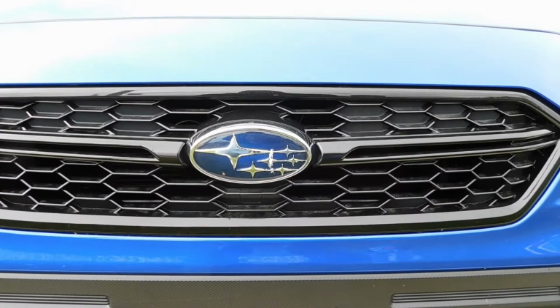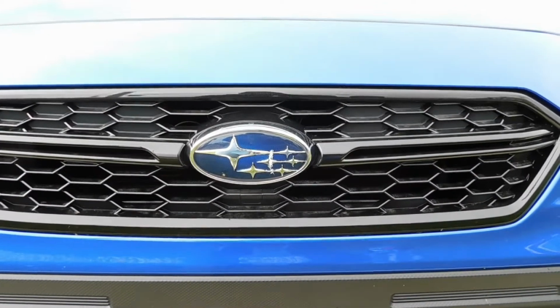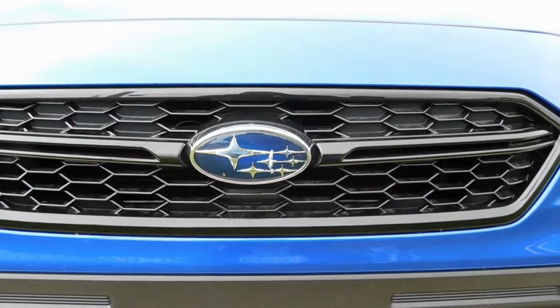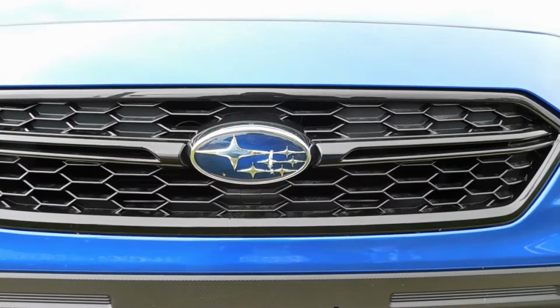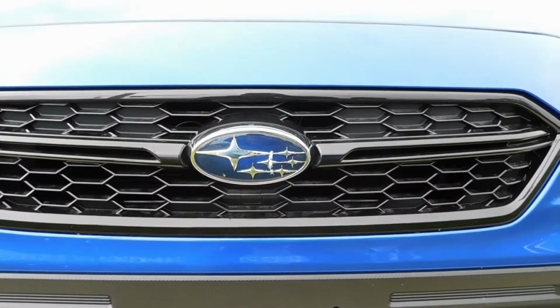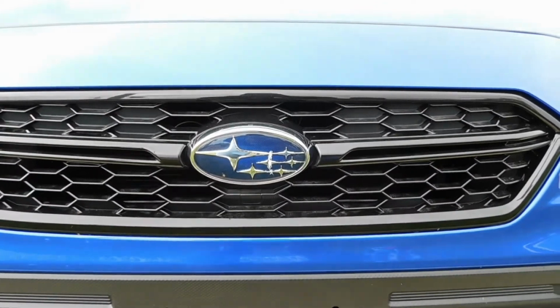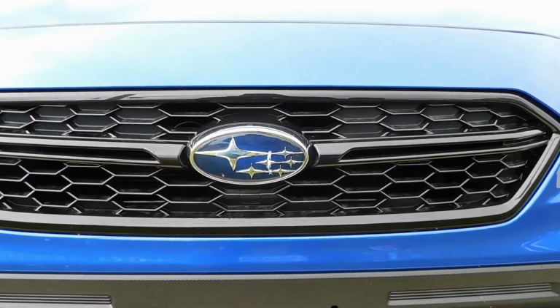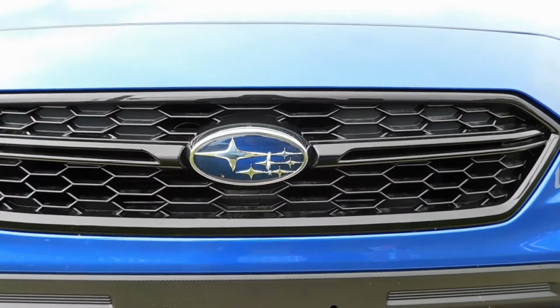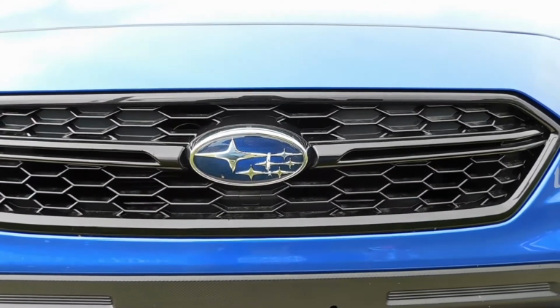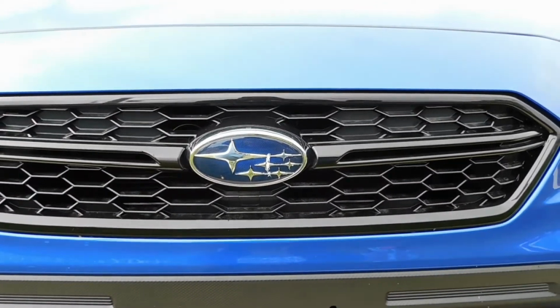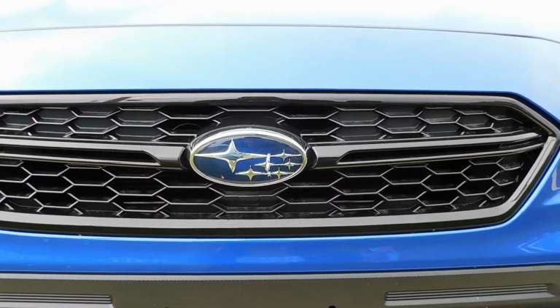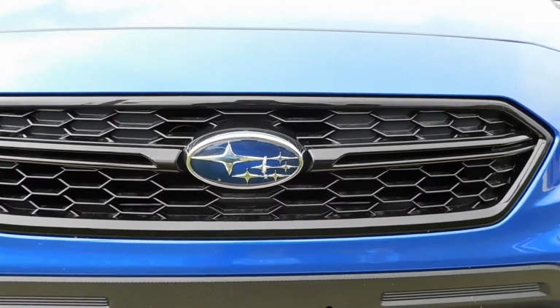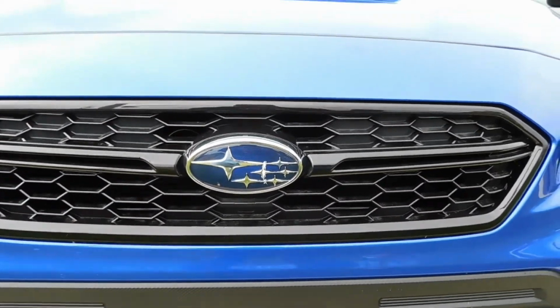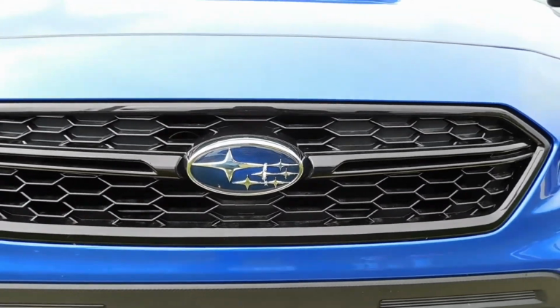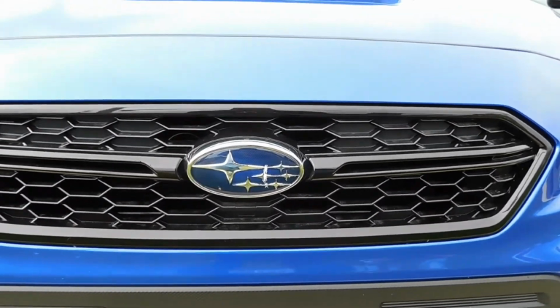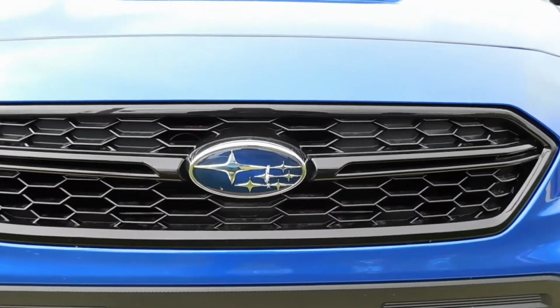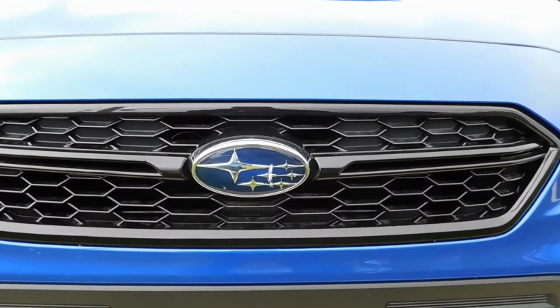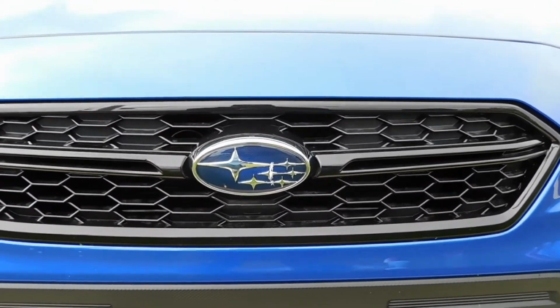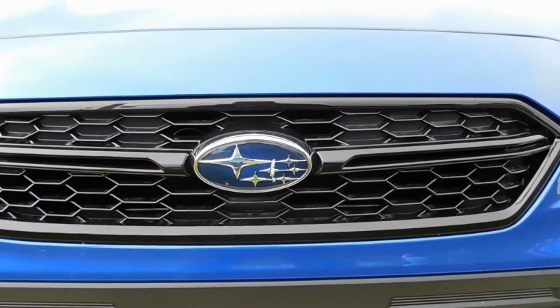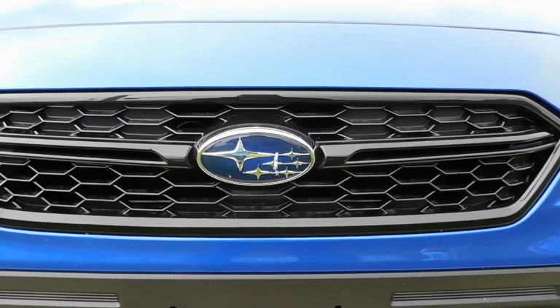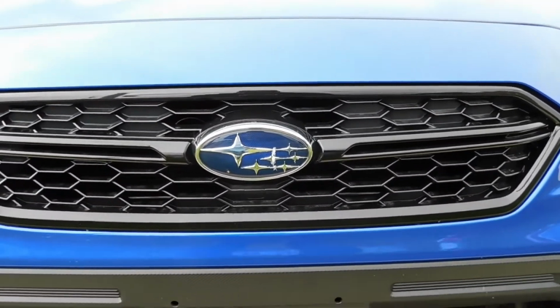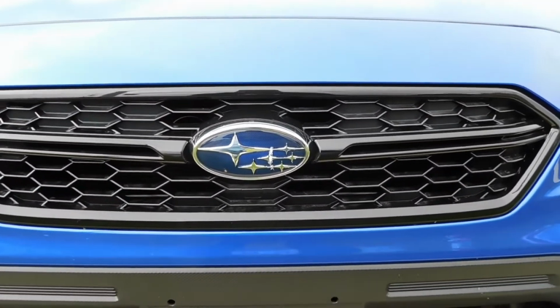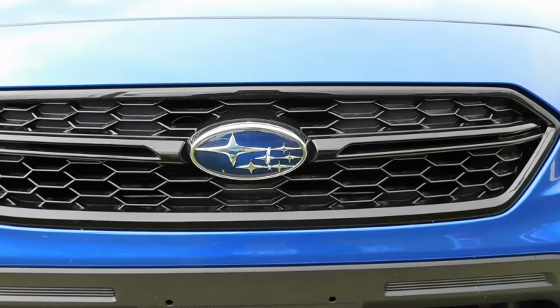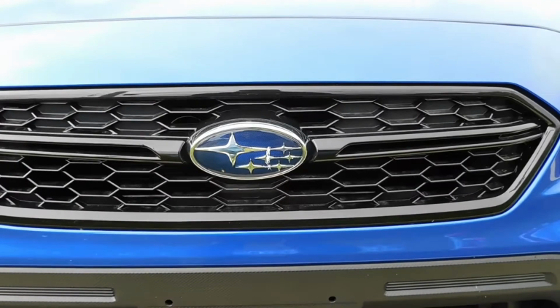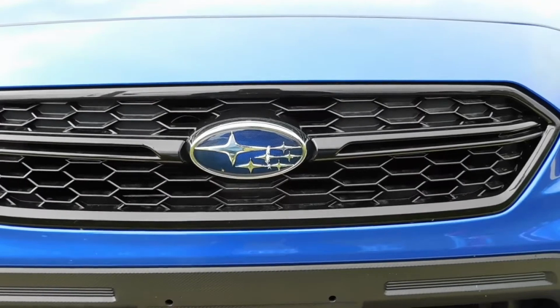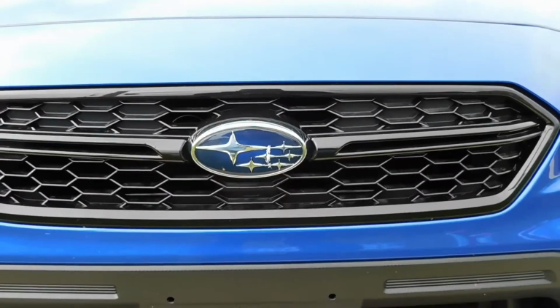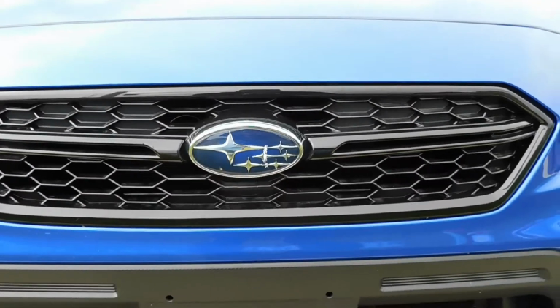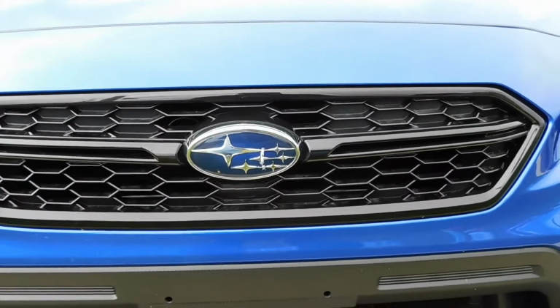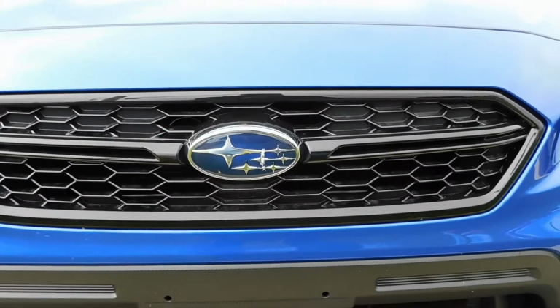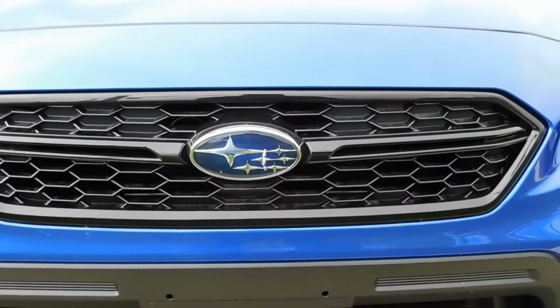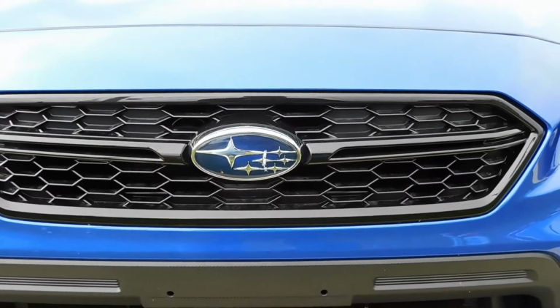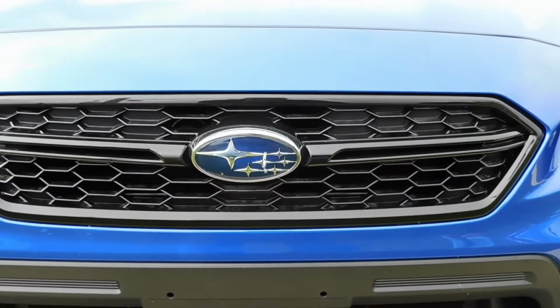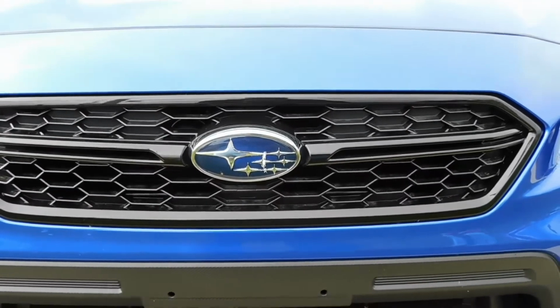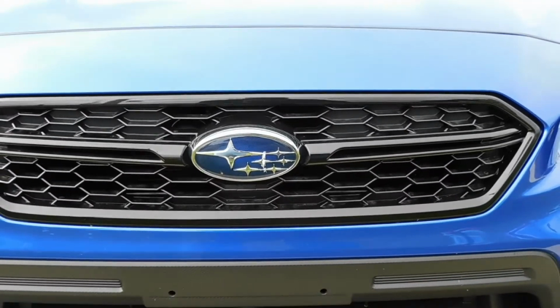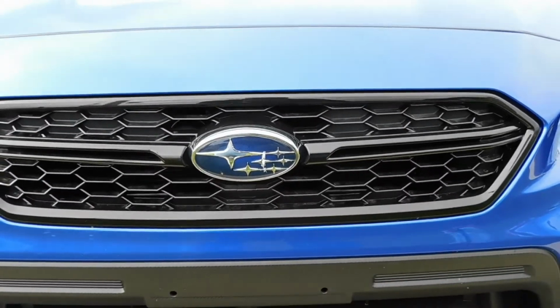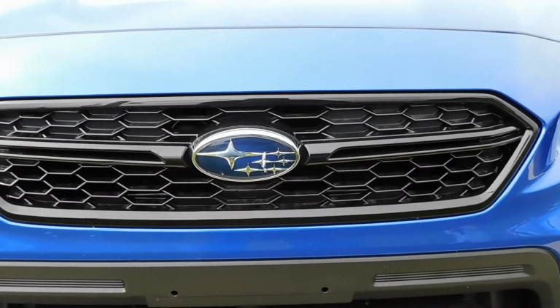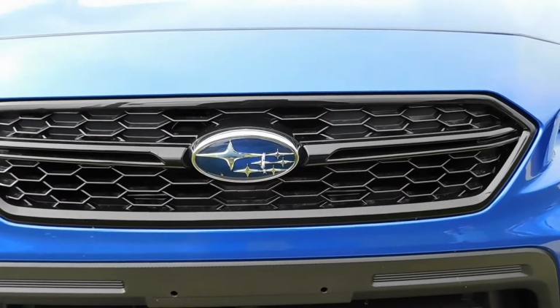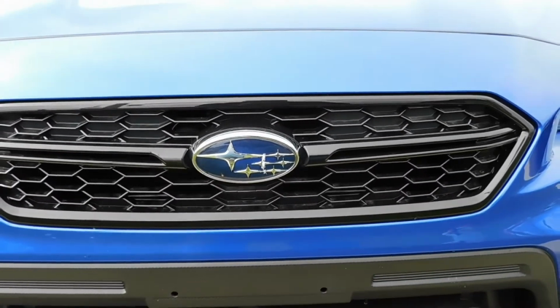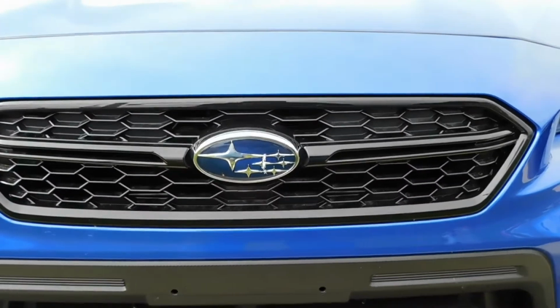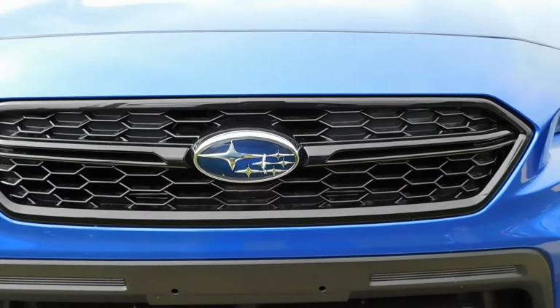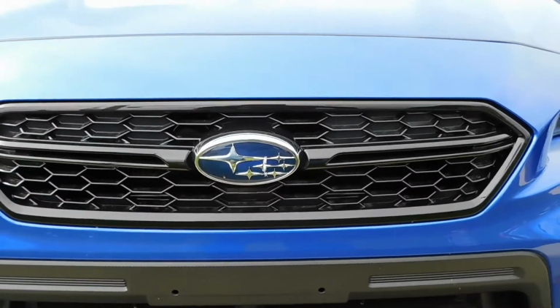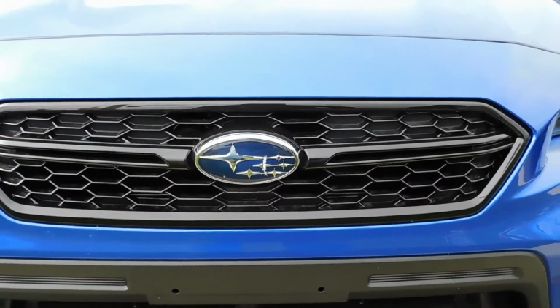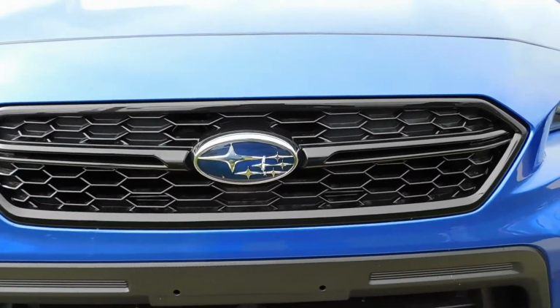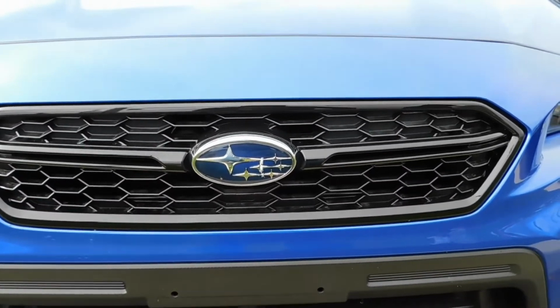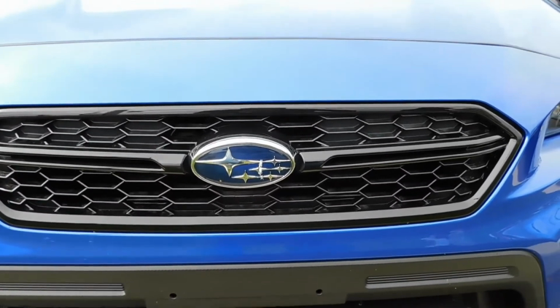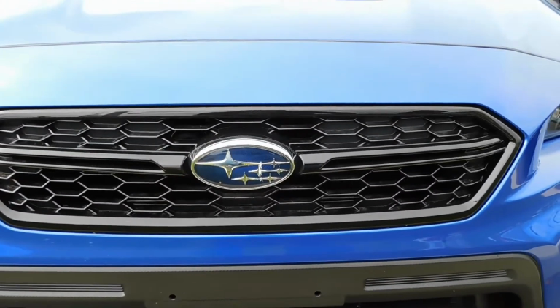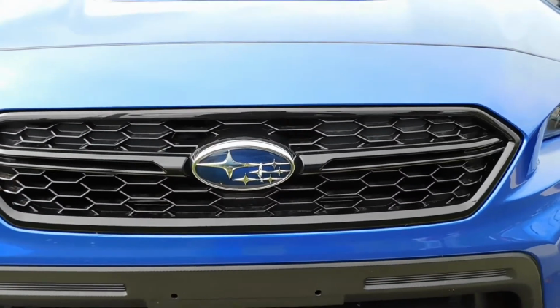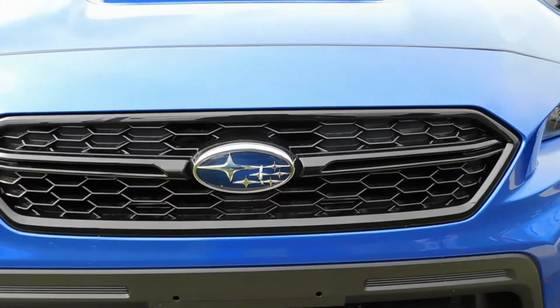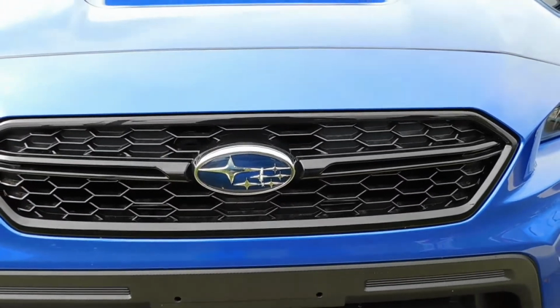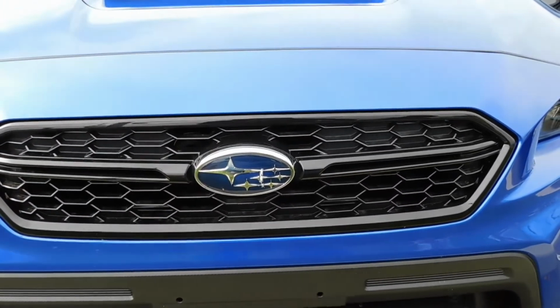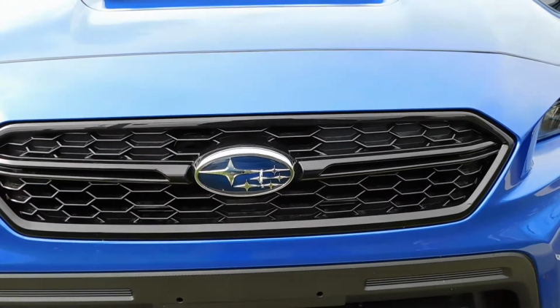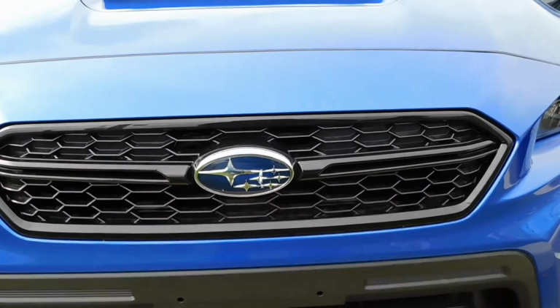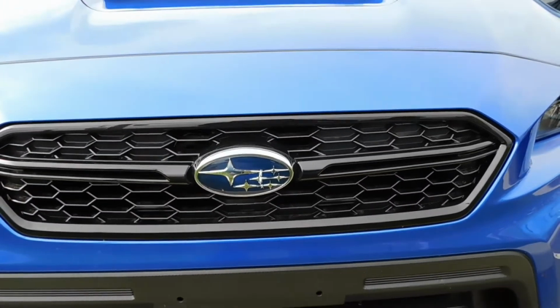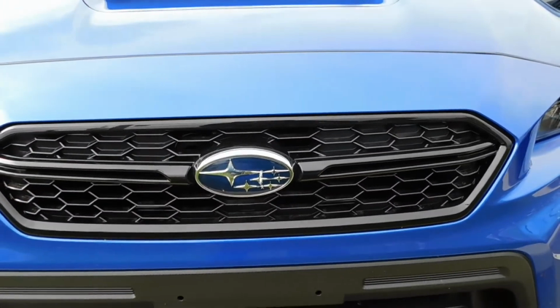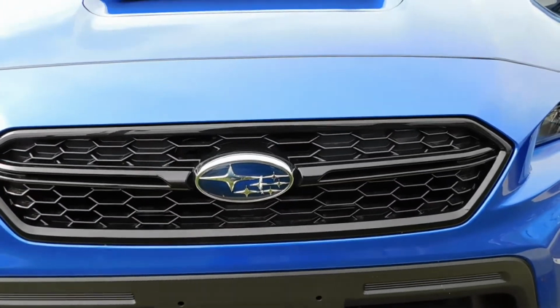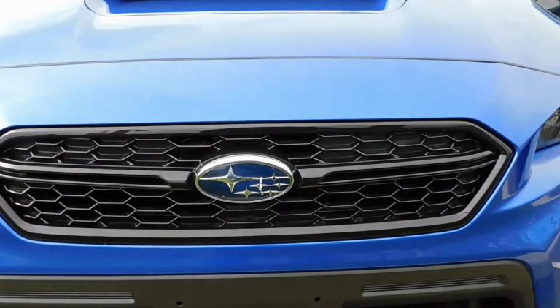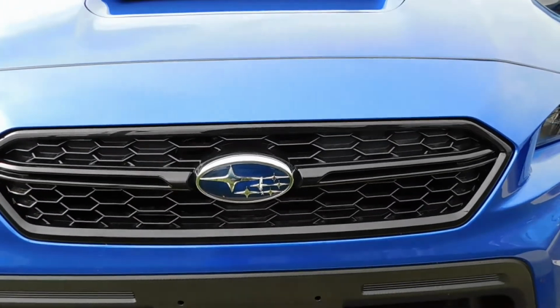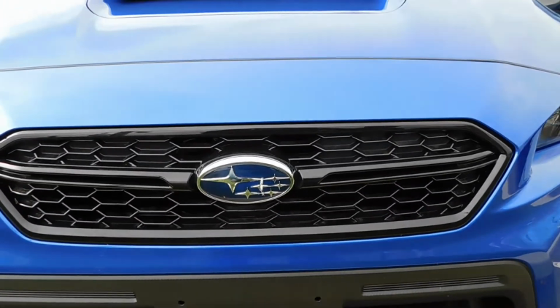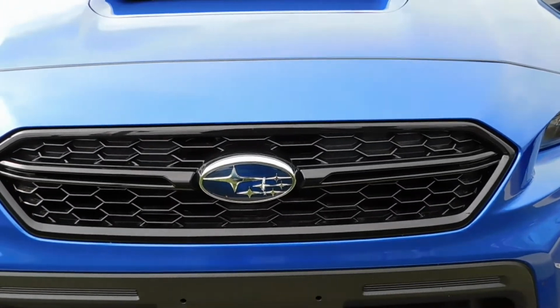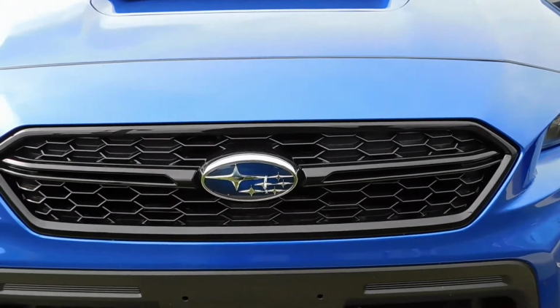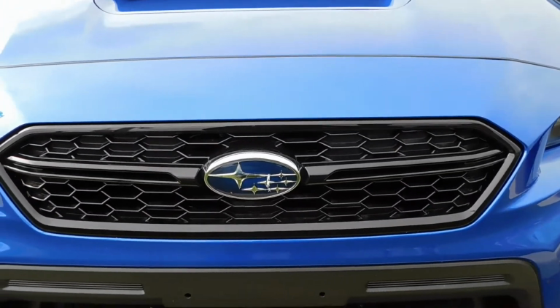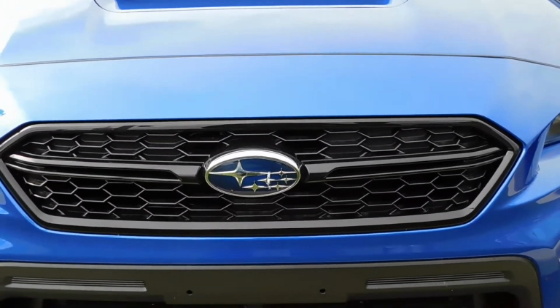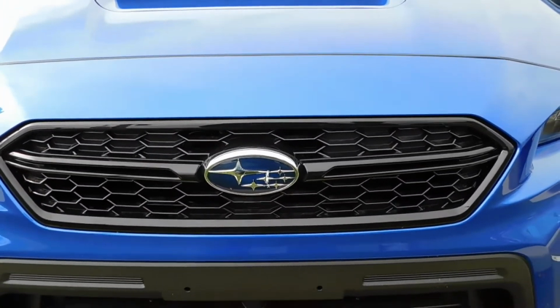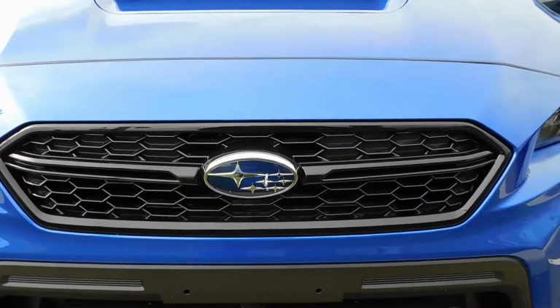Yo gang, your boy is back with another one. This is another review on a Subaru.